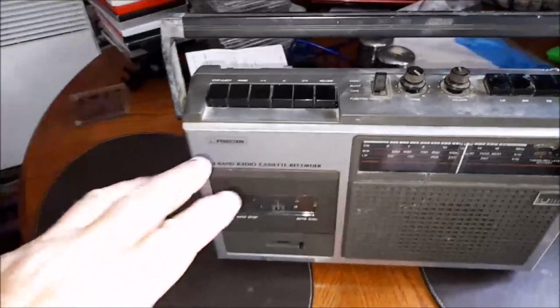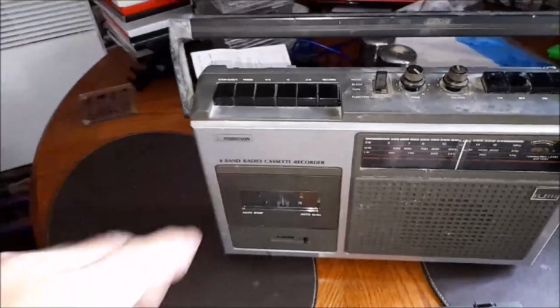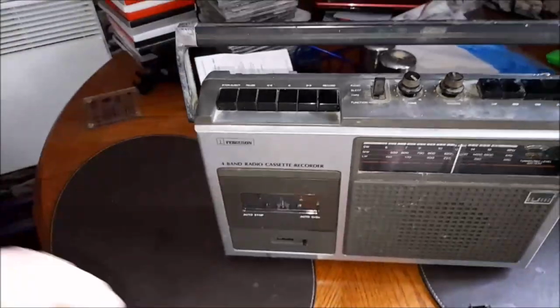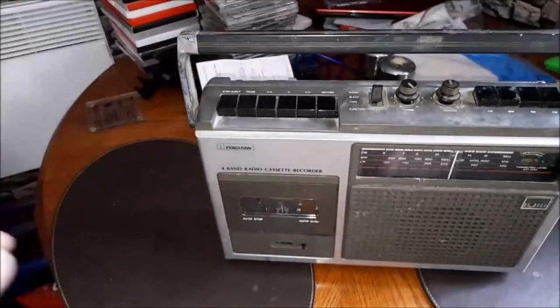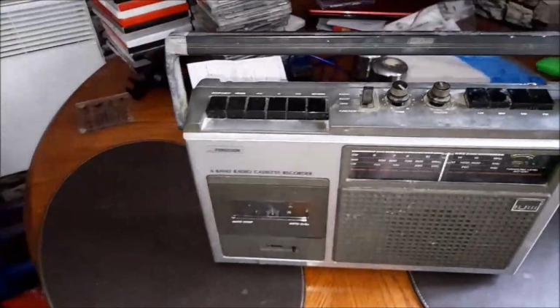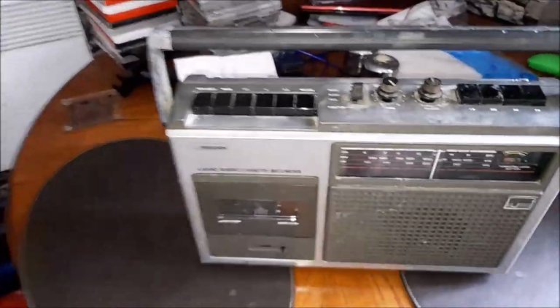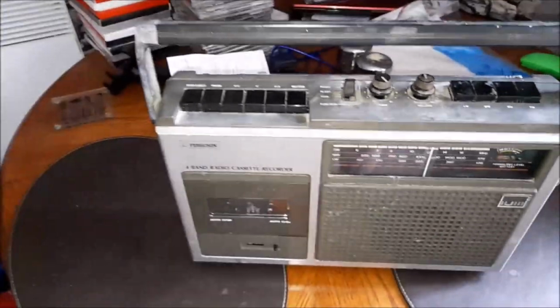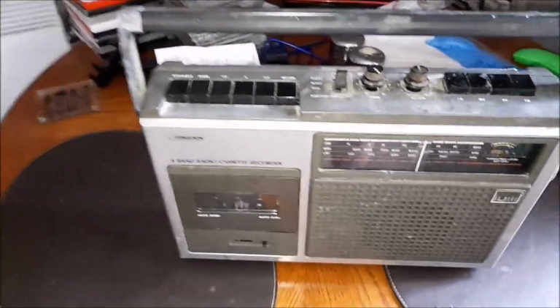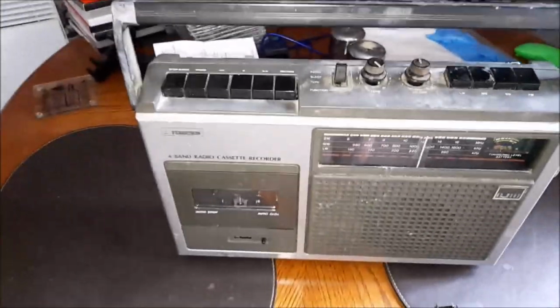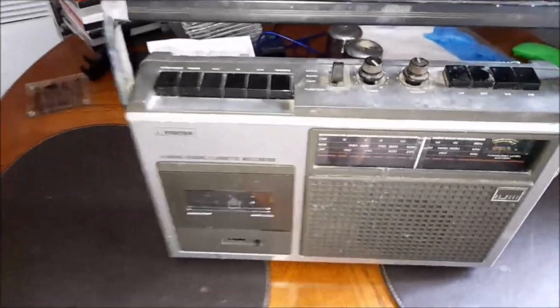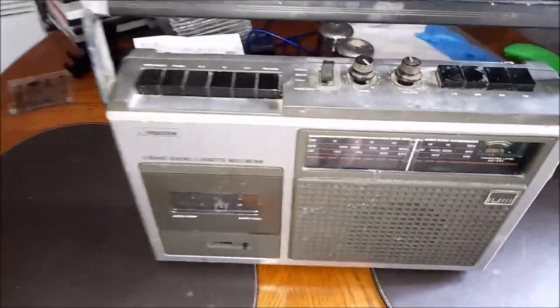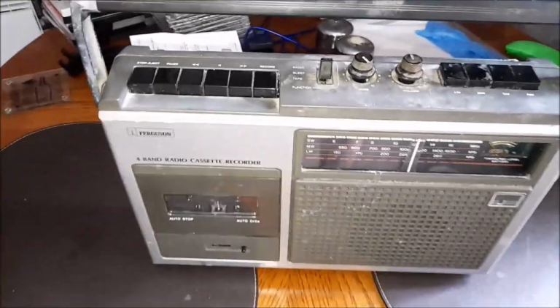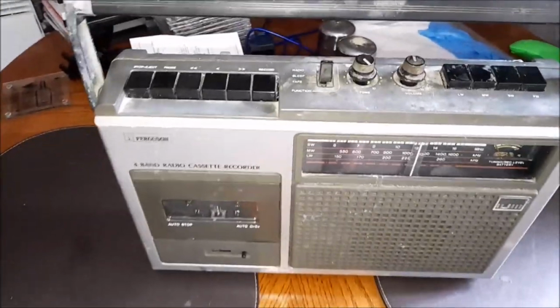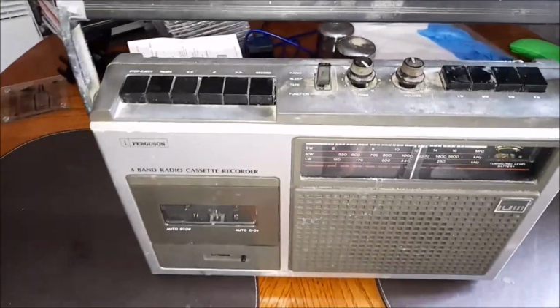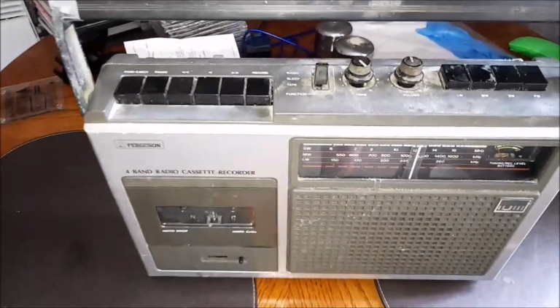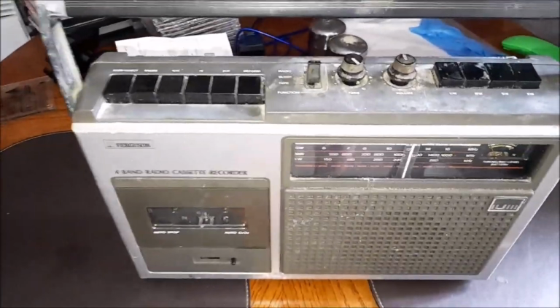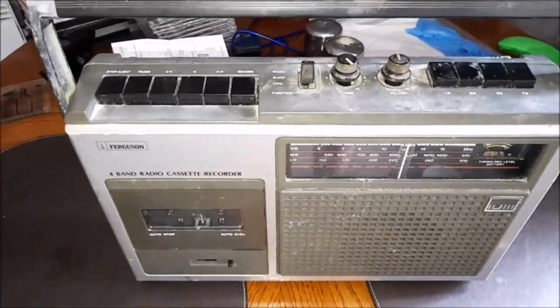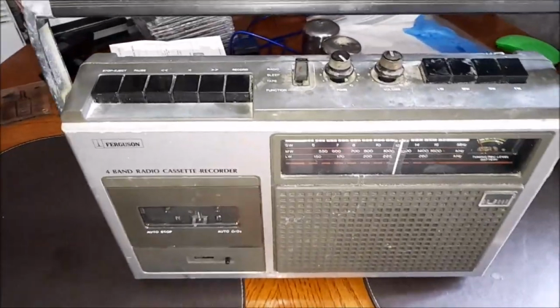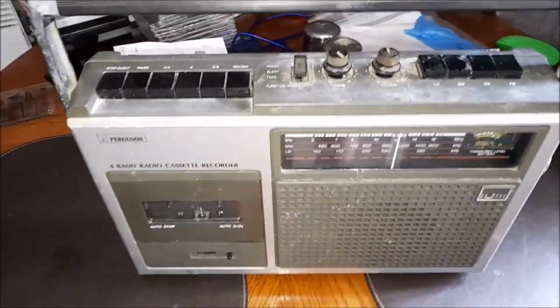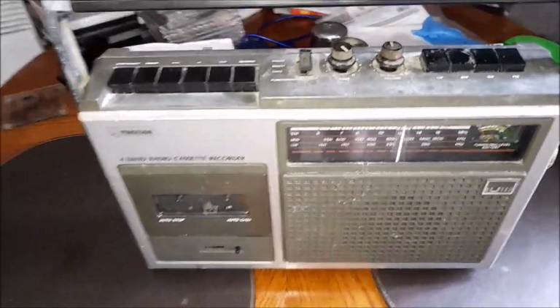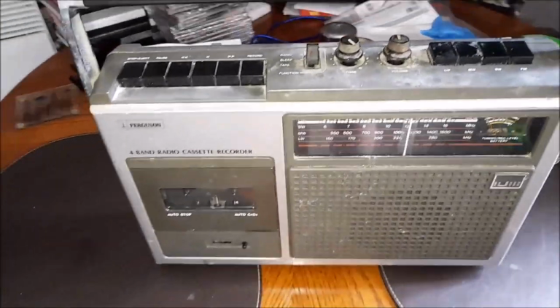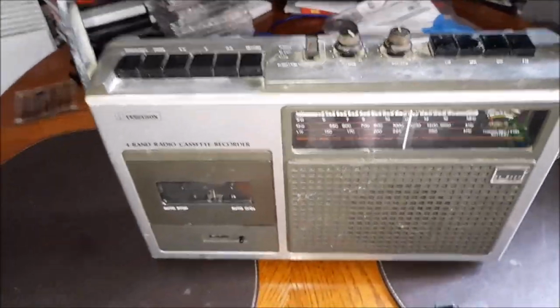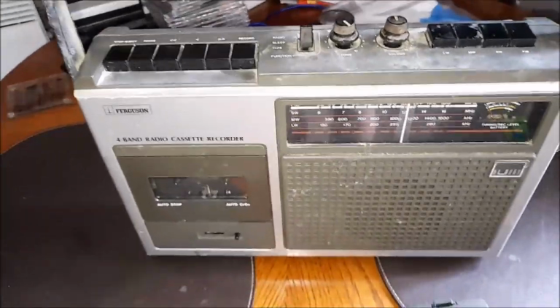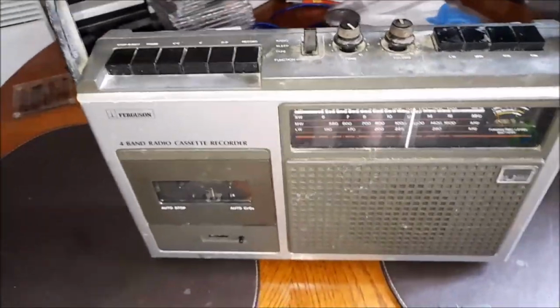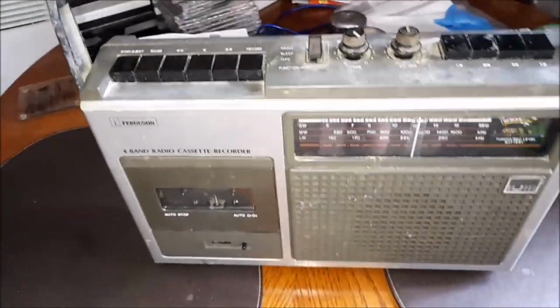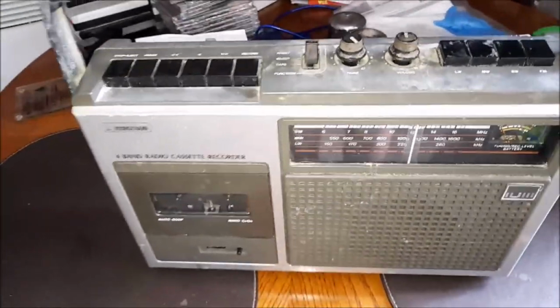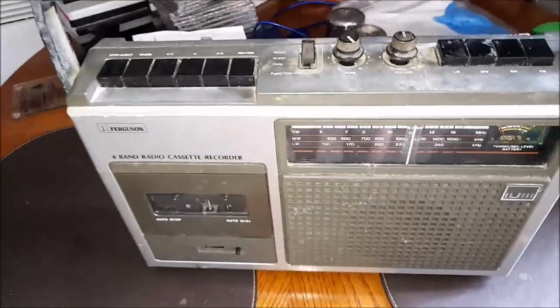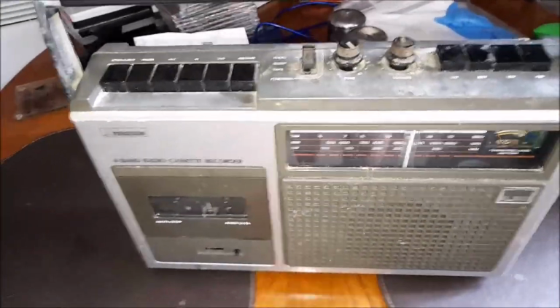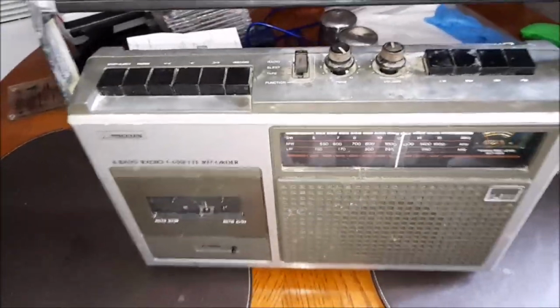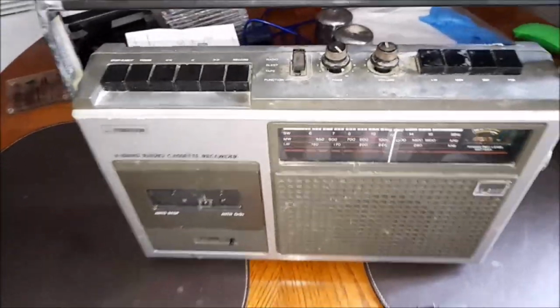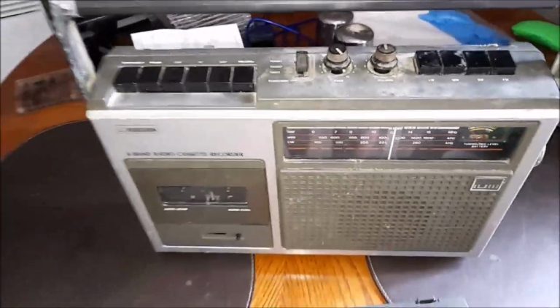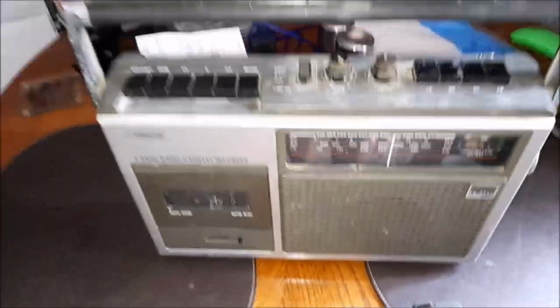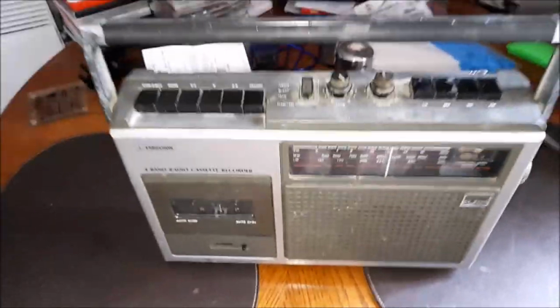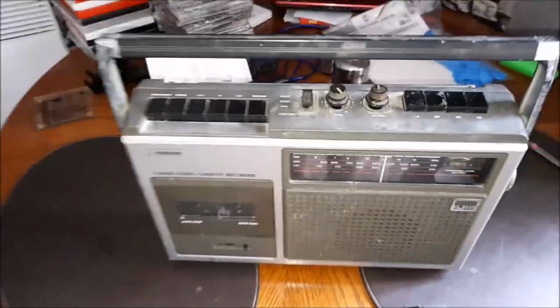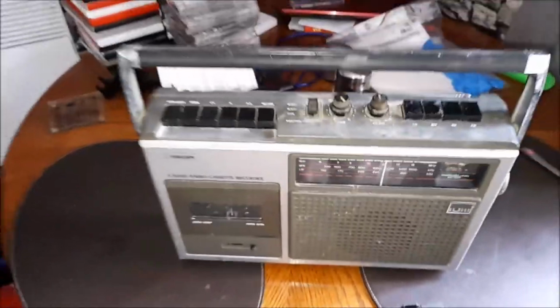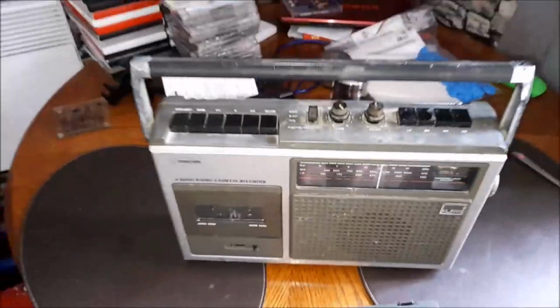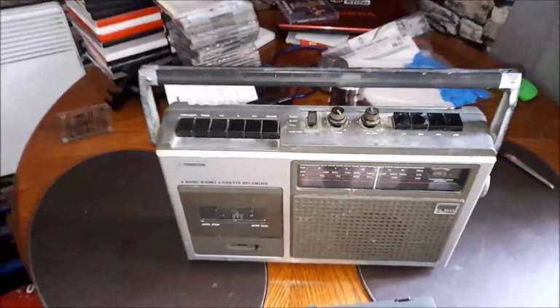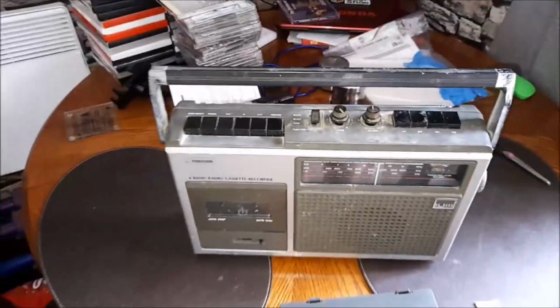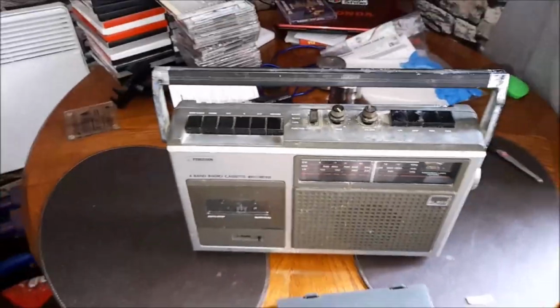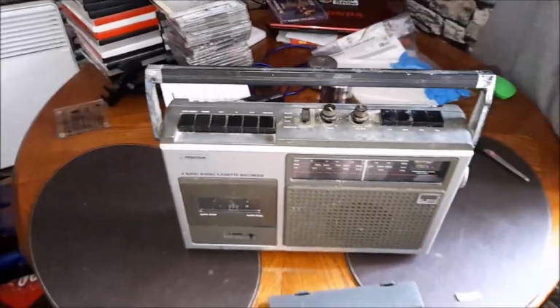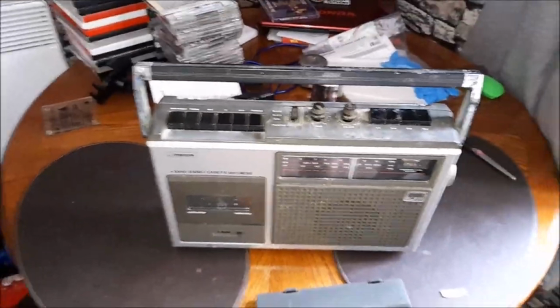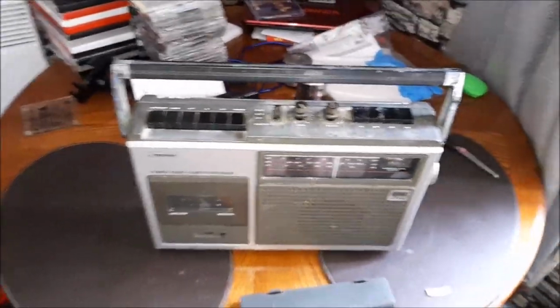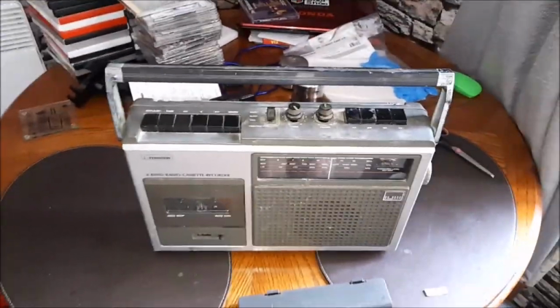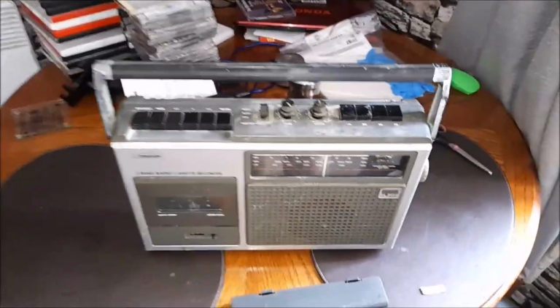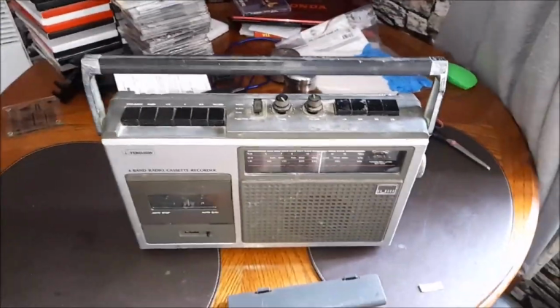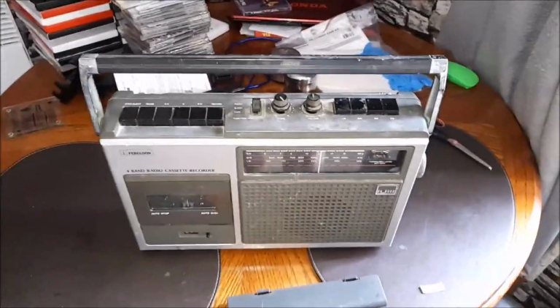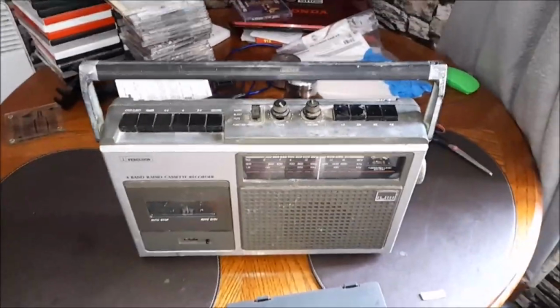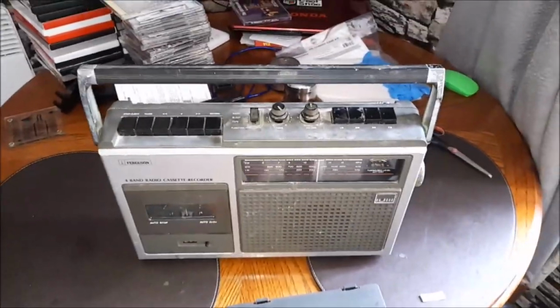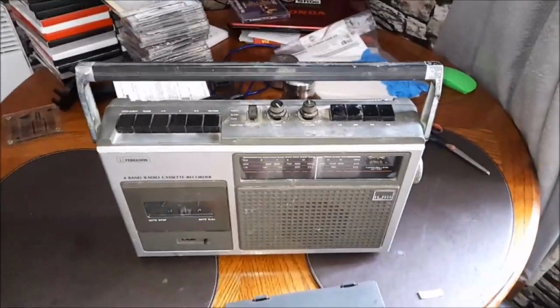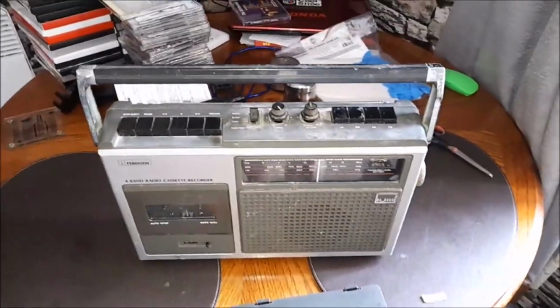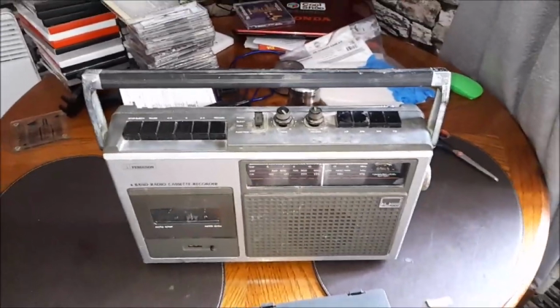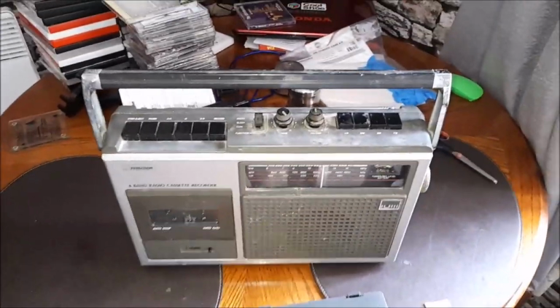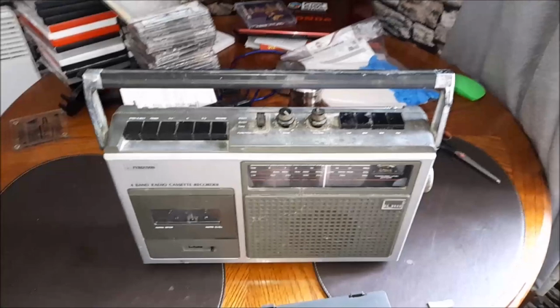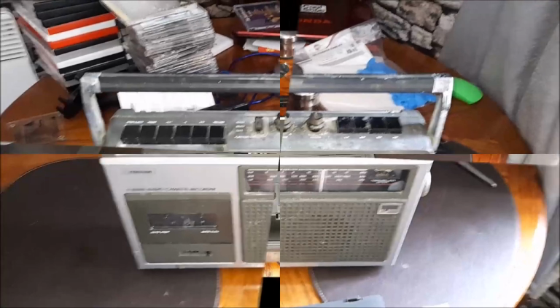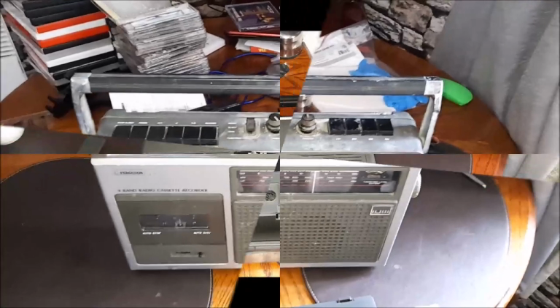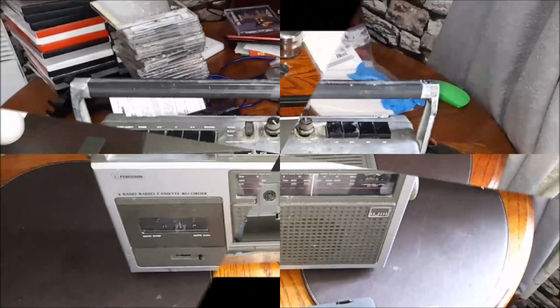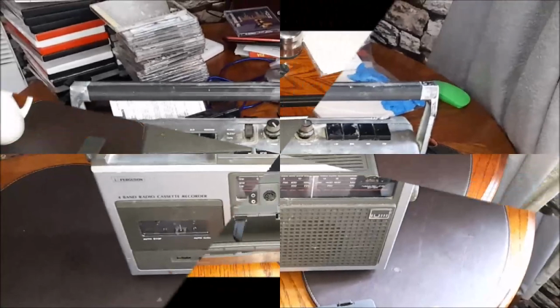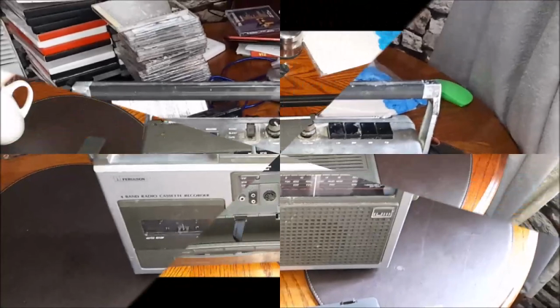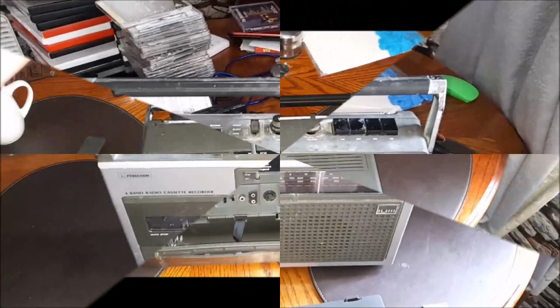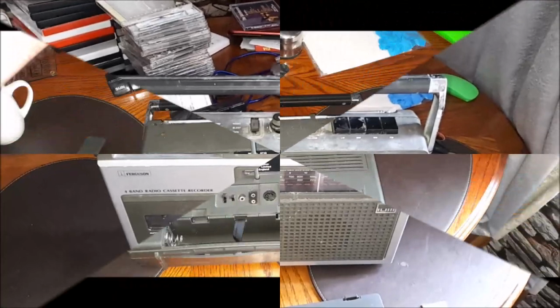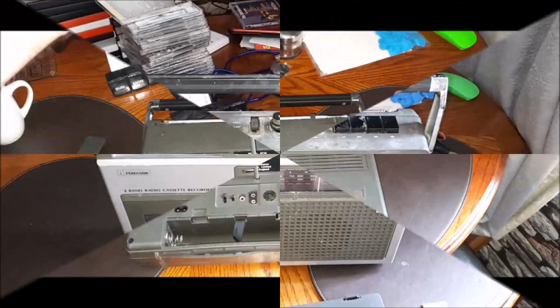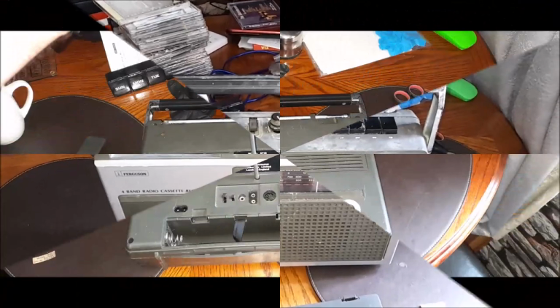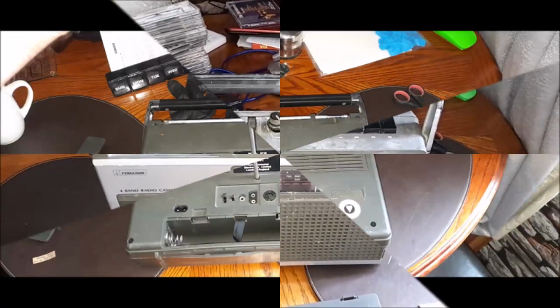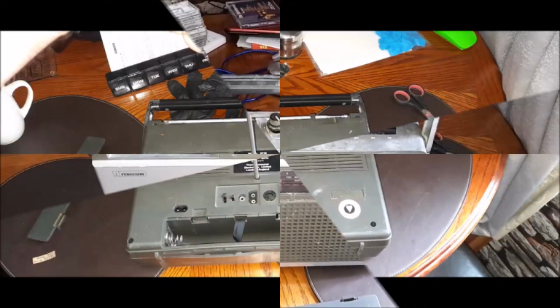Christ, that's like the Open All Hours till. Right, now we've had a look at it, let's get cleaning.